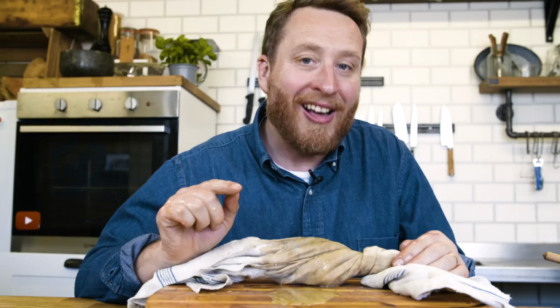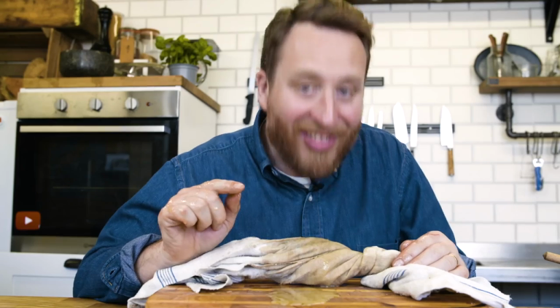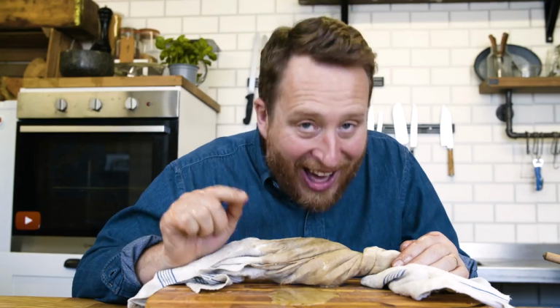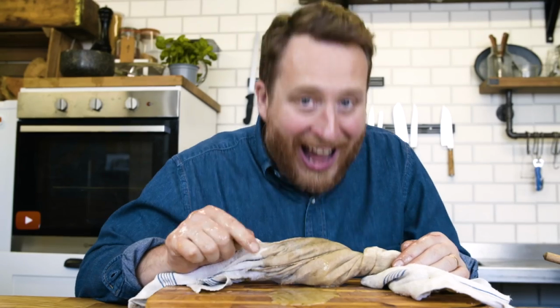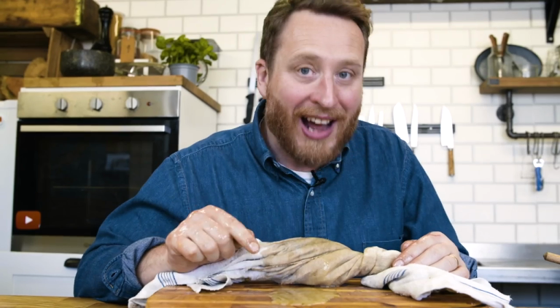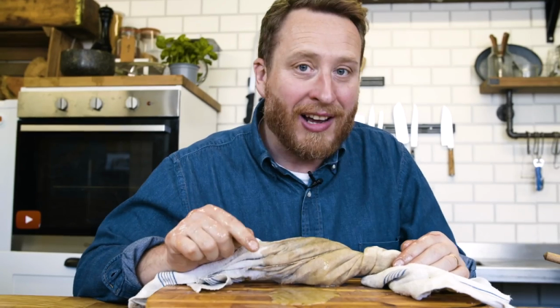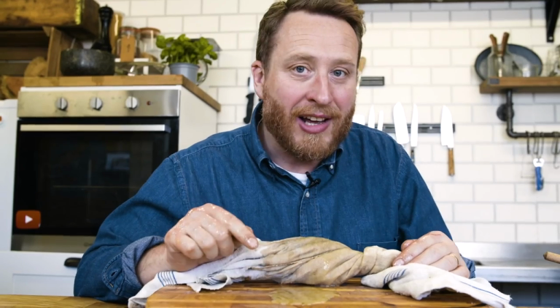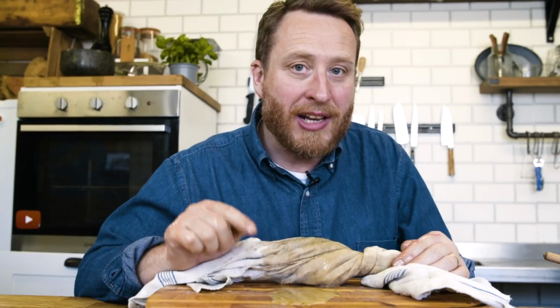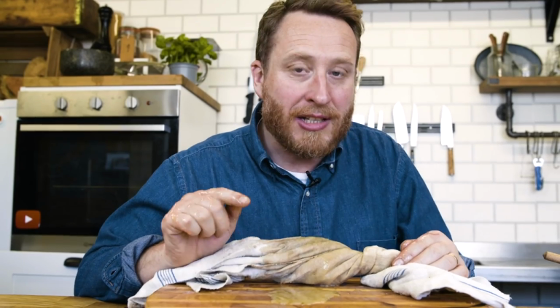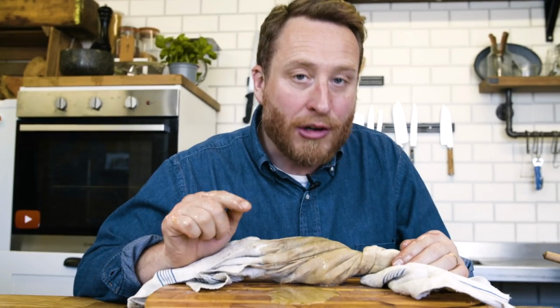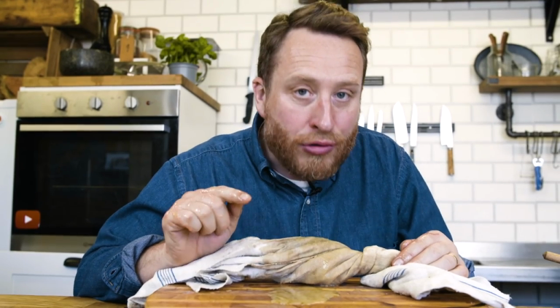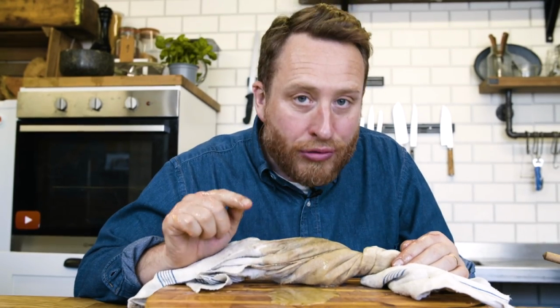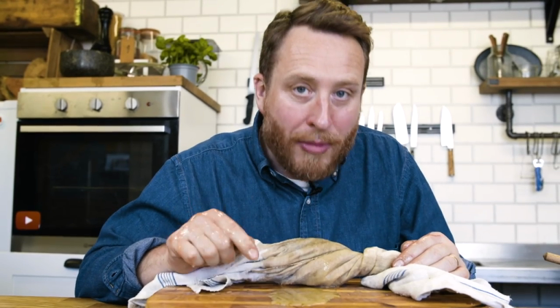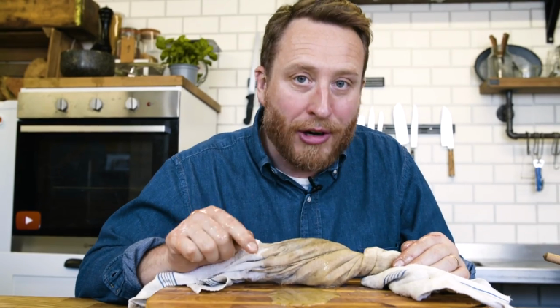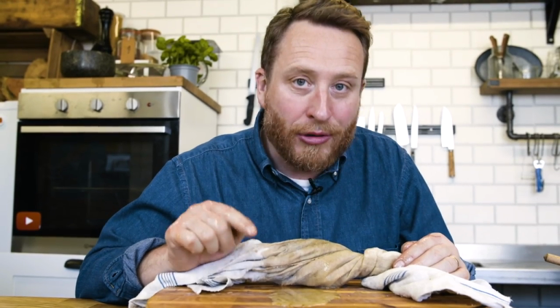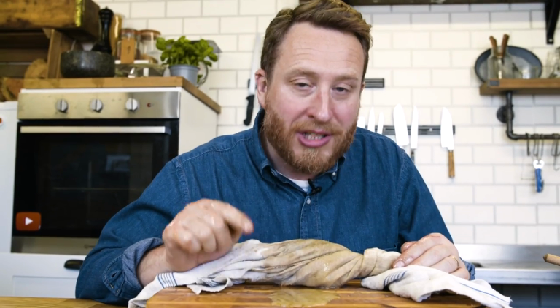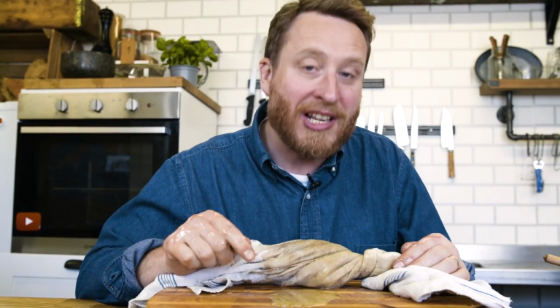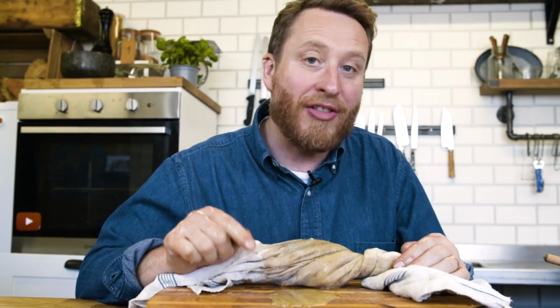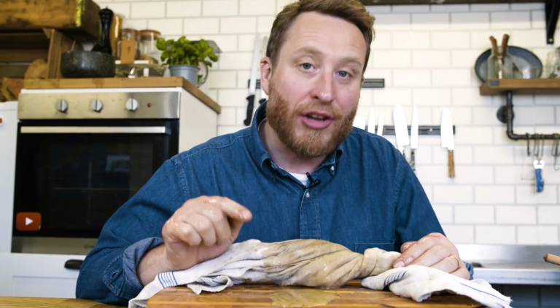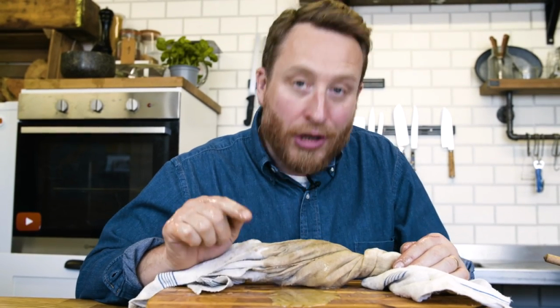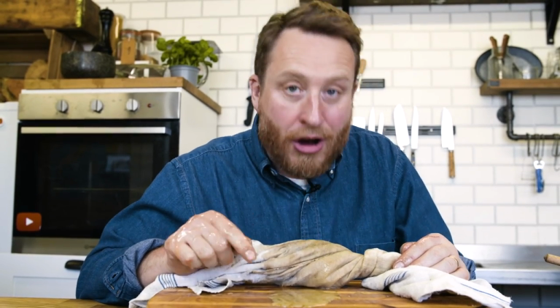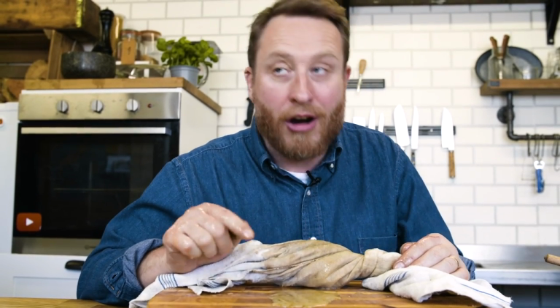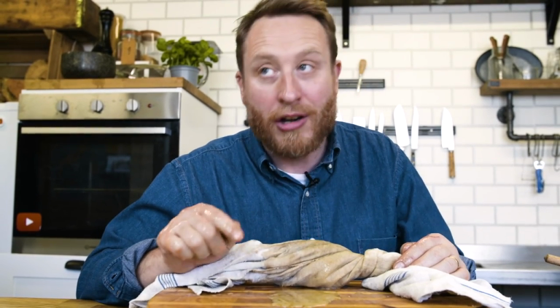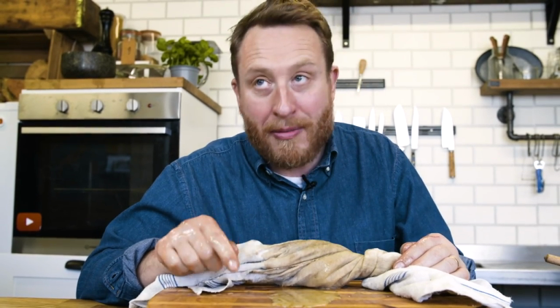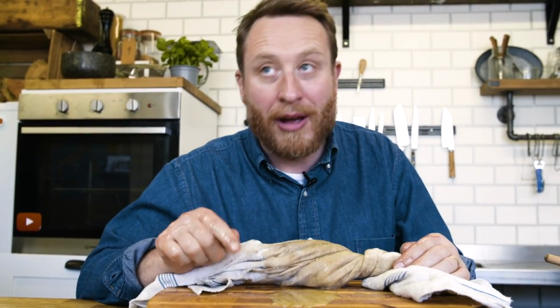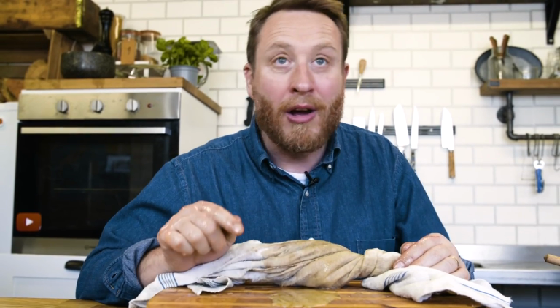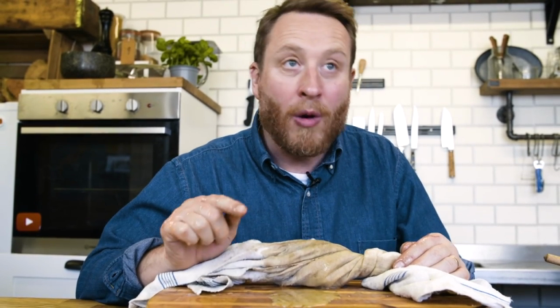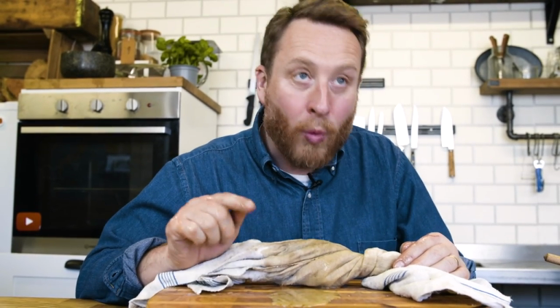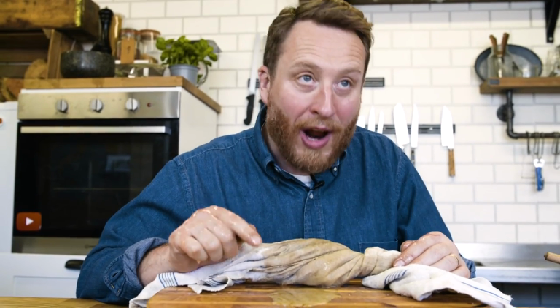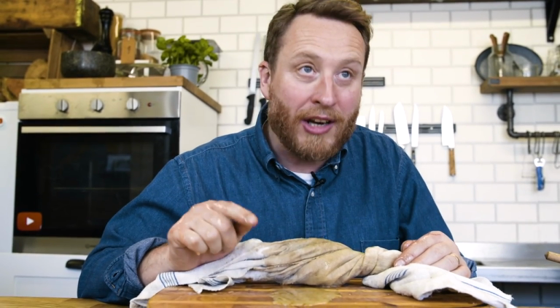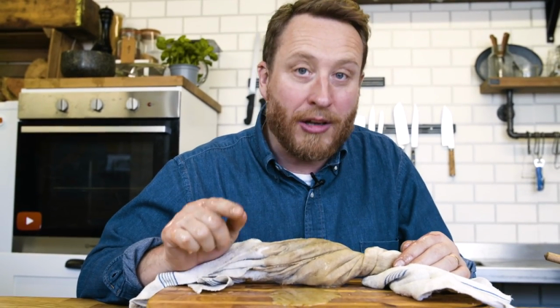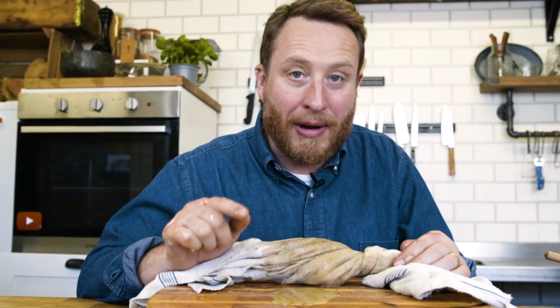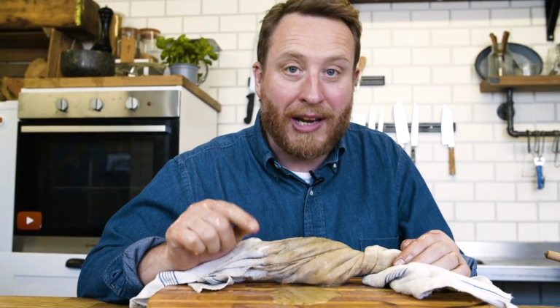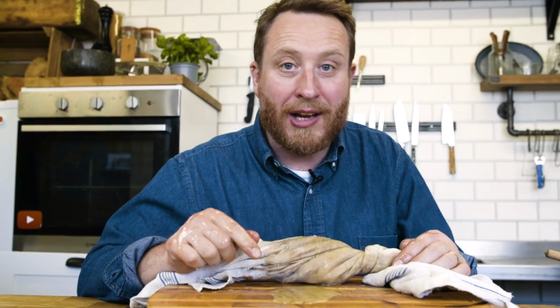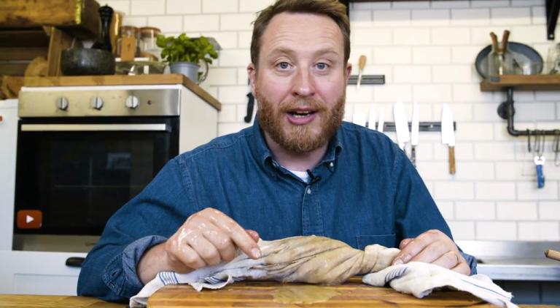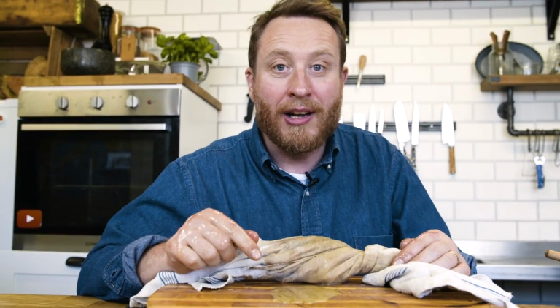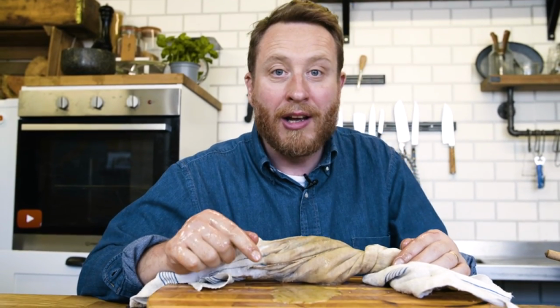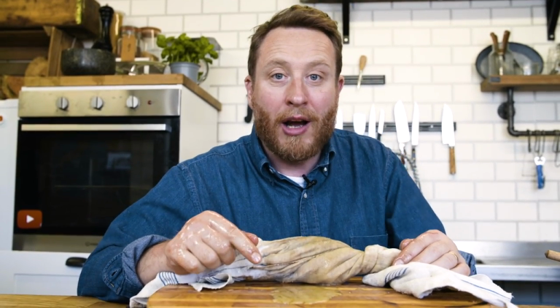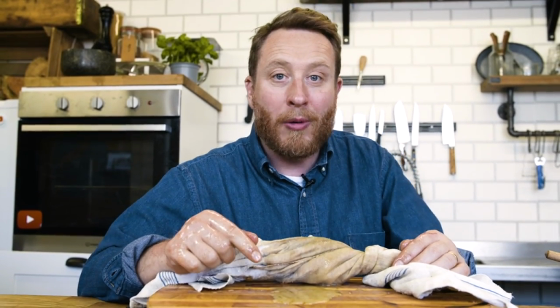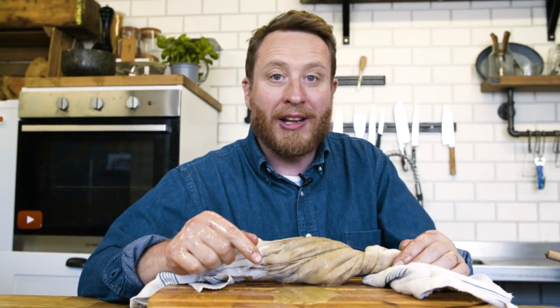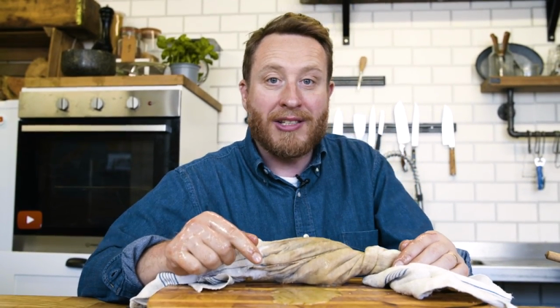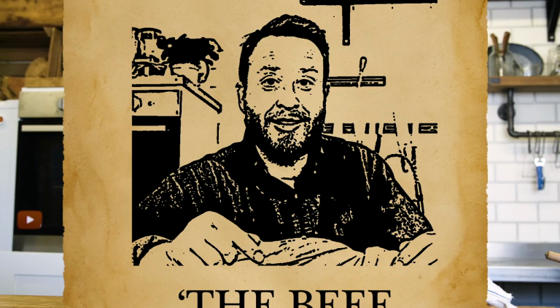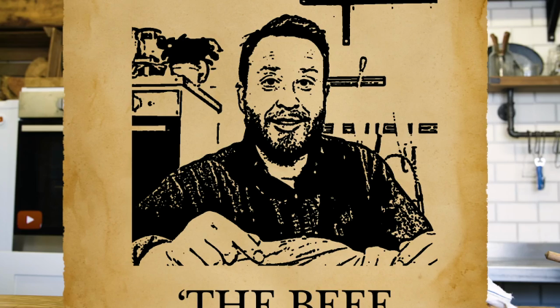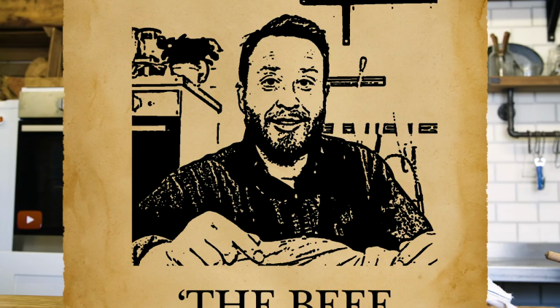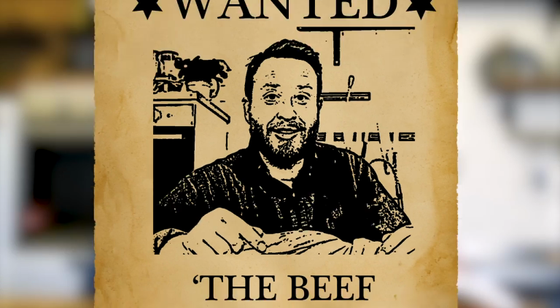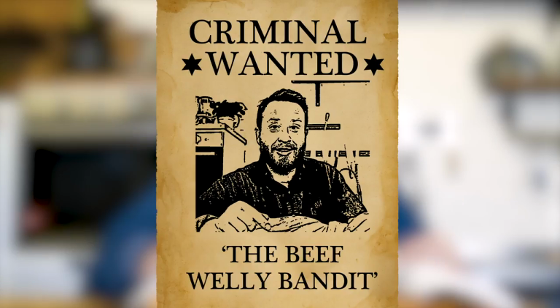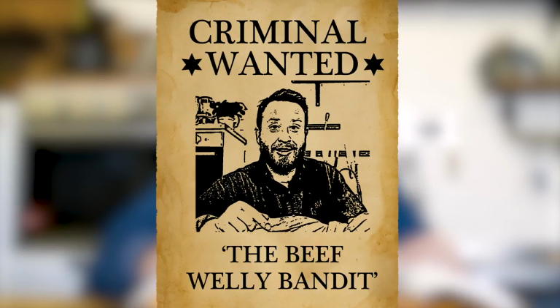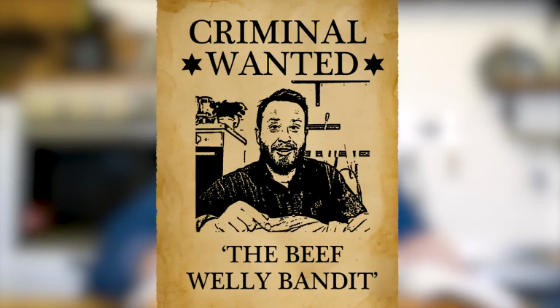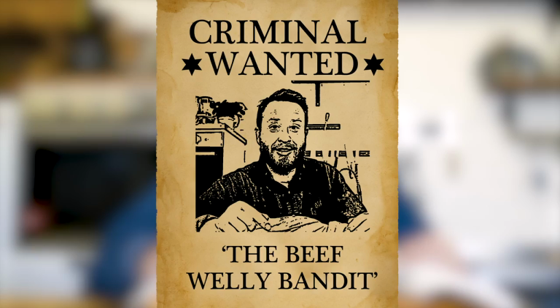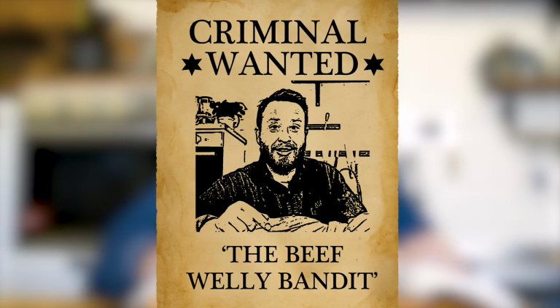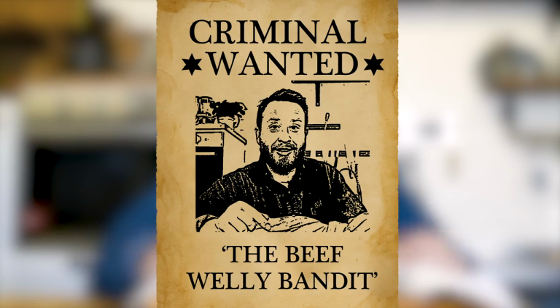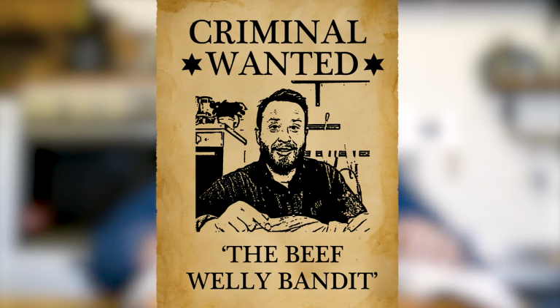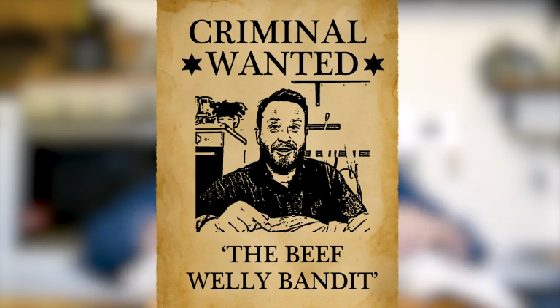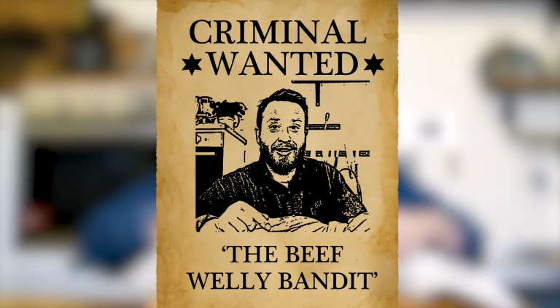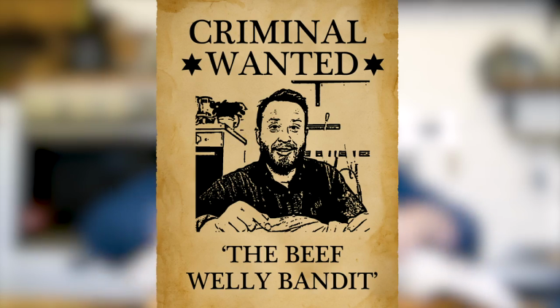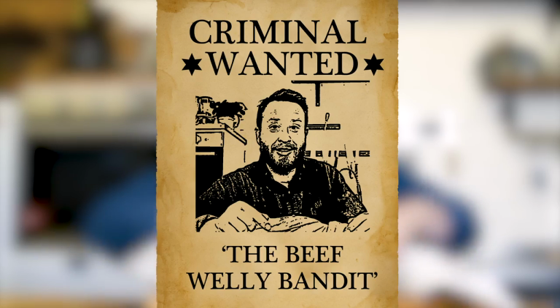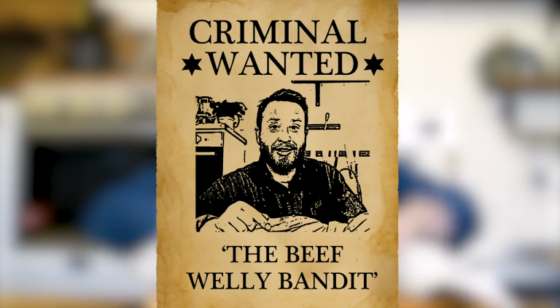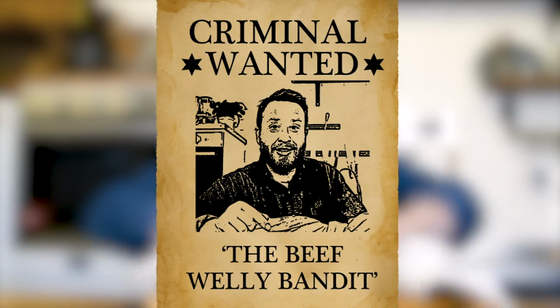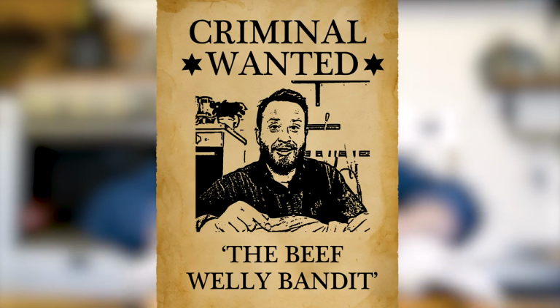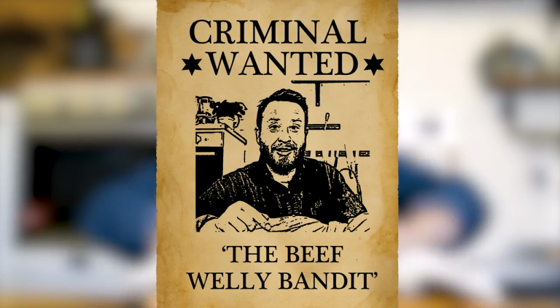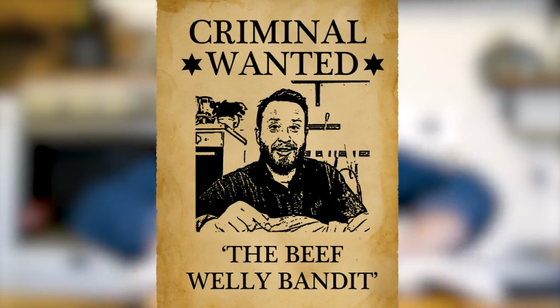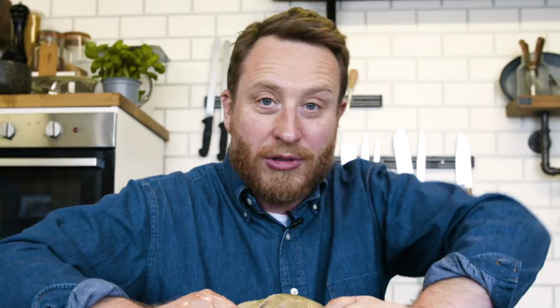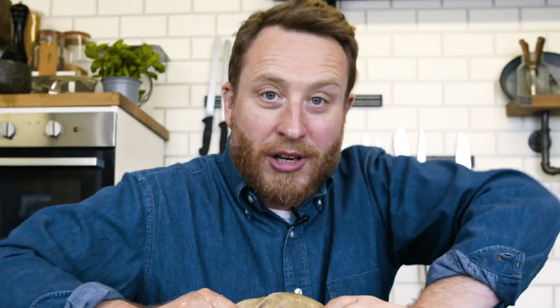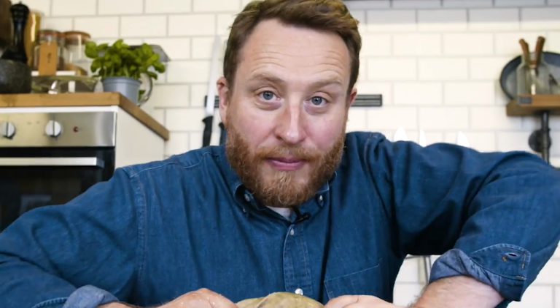And that is the criminal sin that you can't commit when you're making a Wellington. It is a criminal sin. It's a technical term.